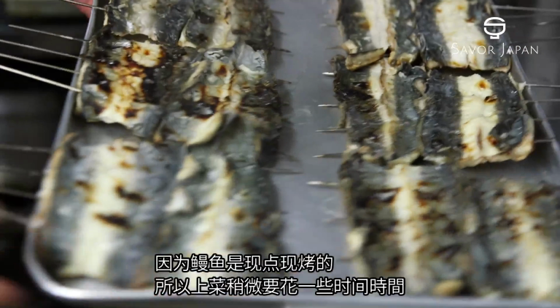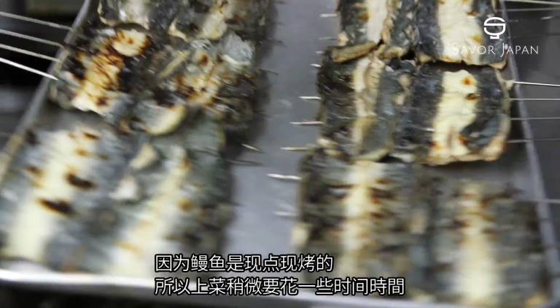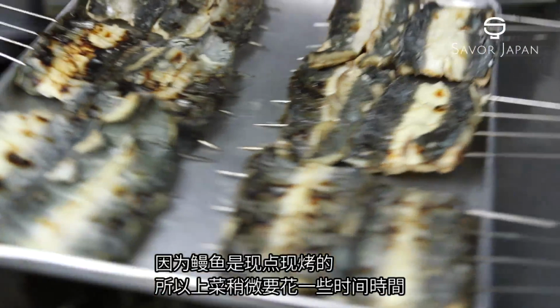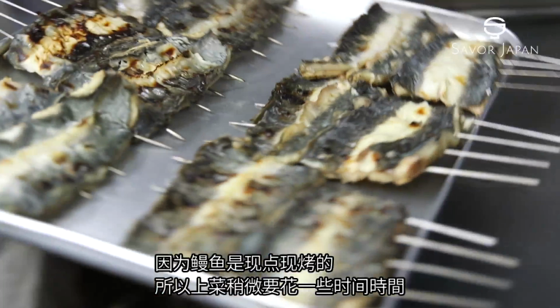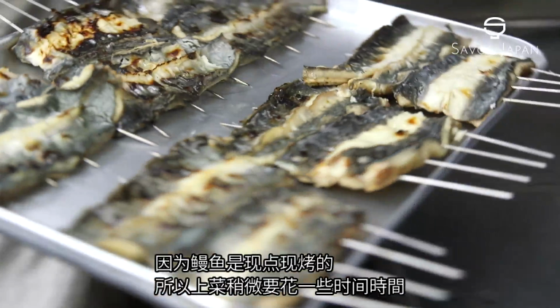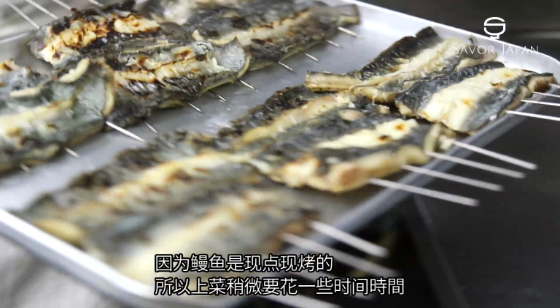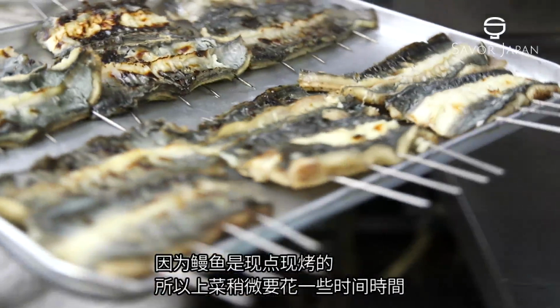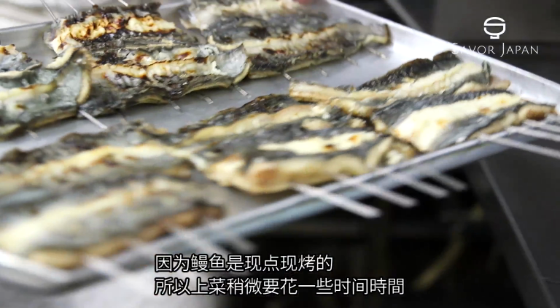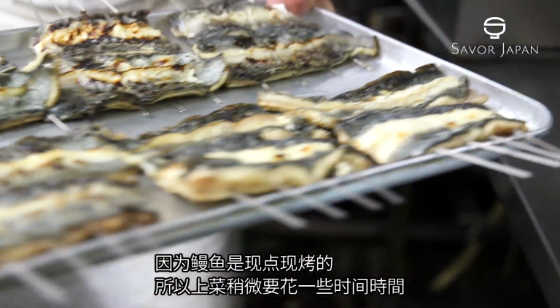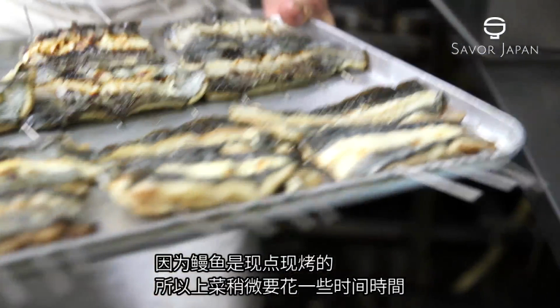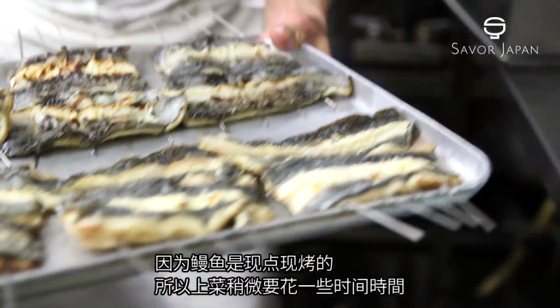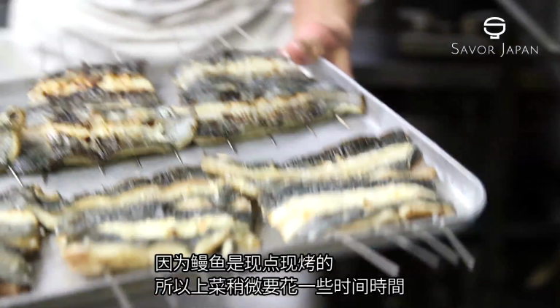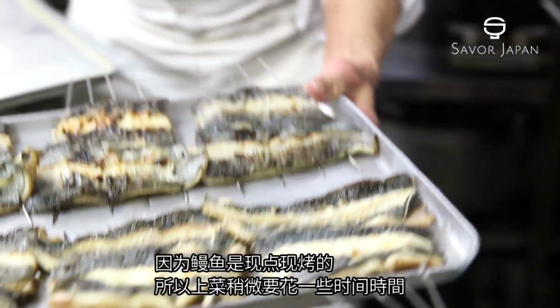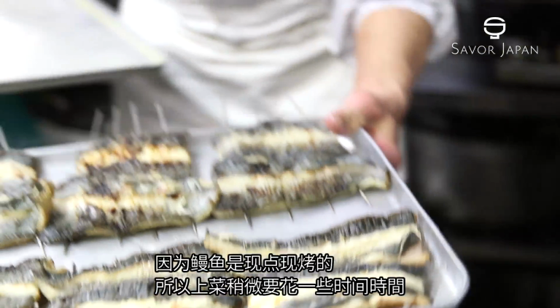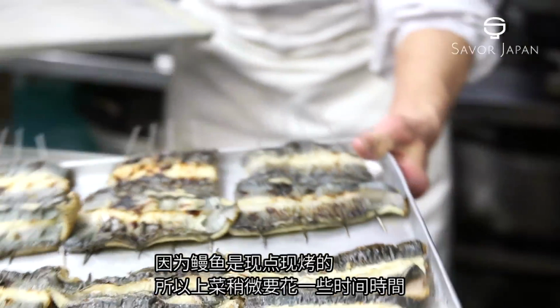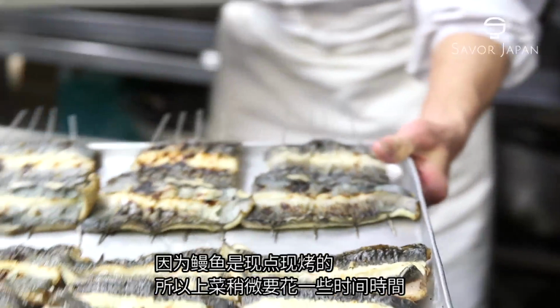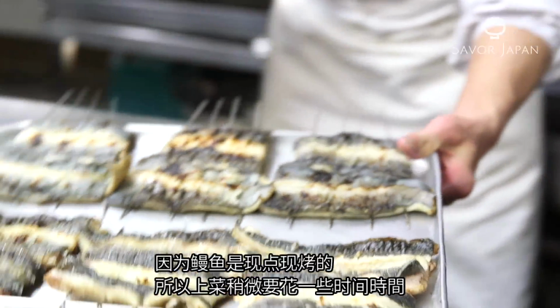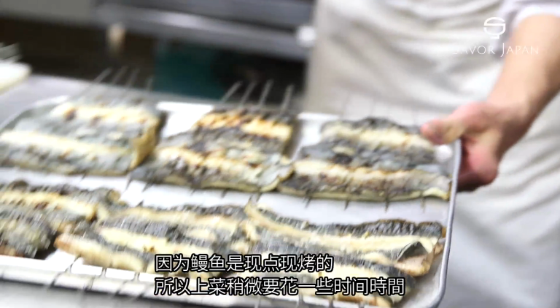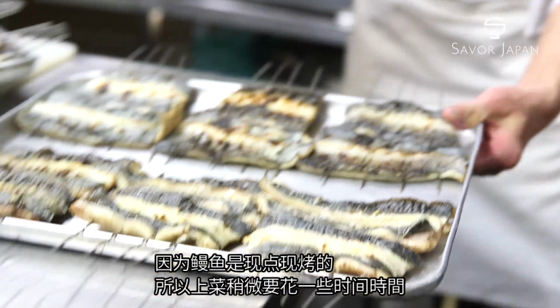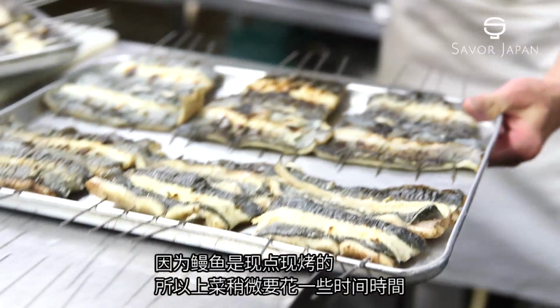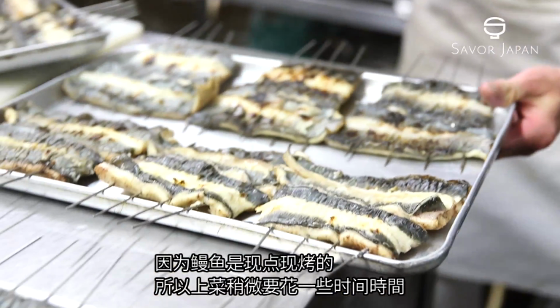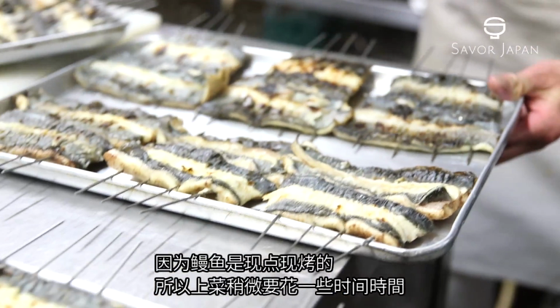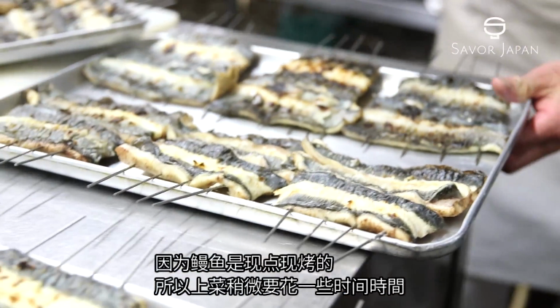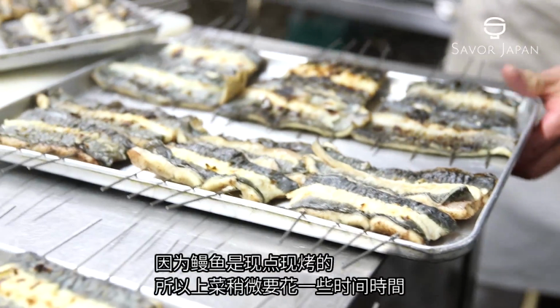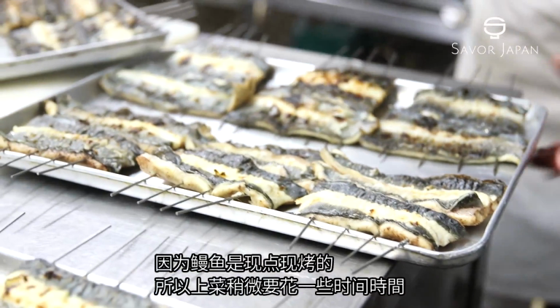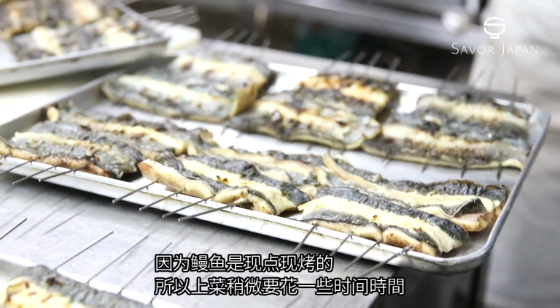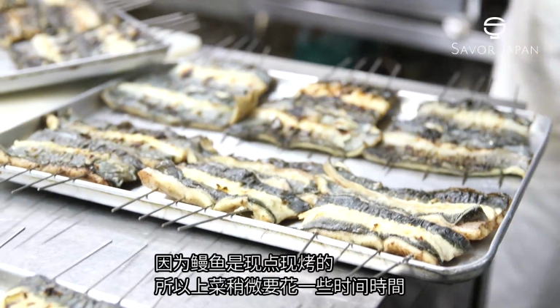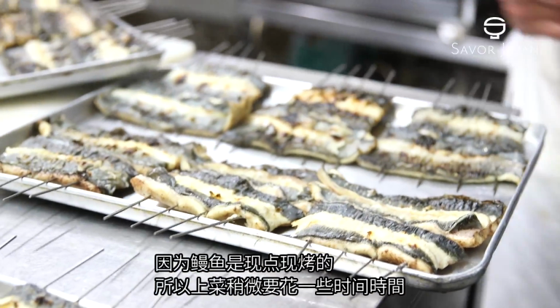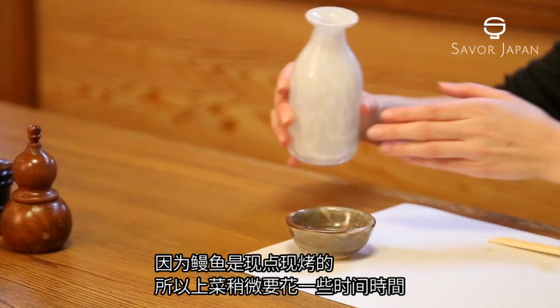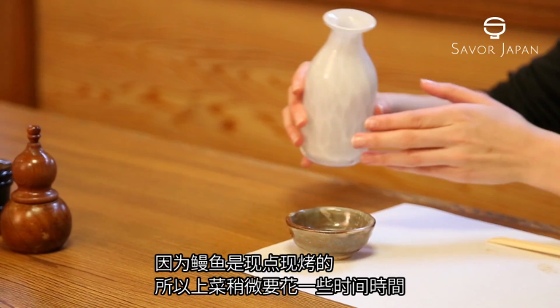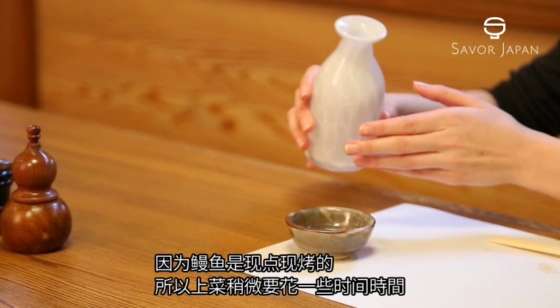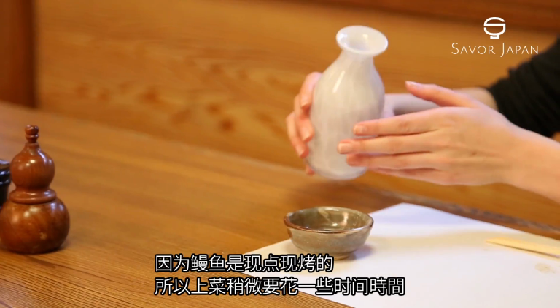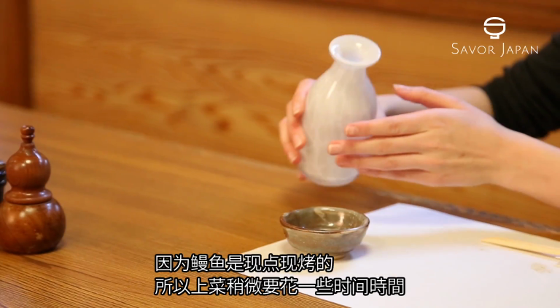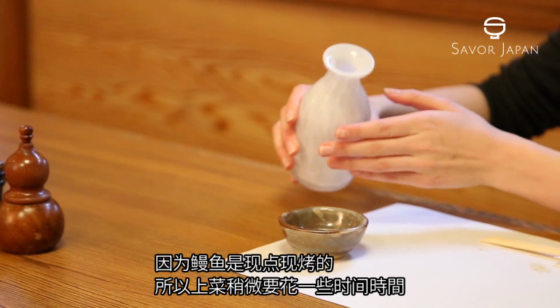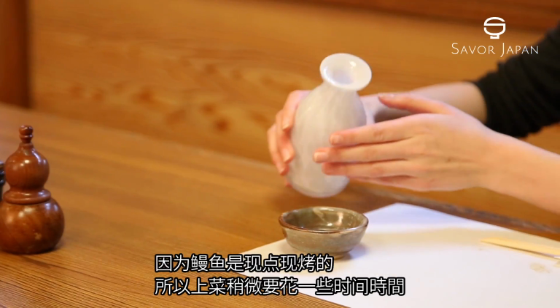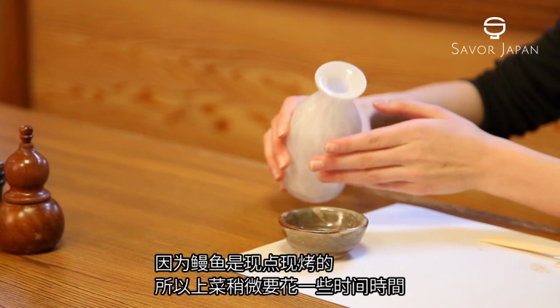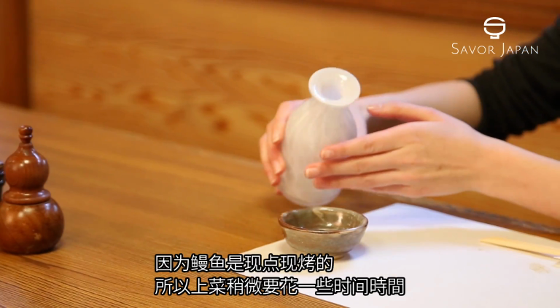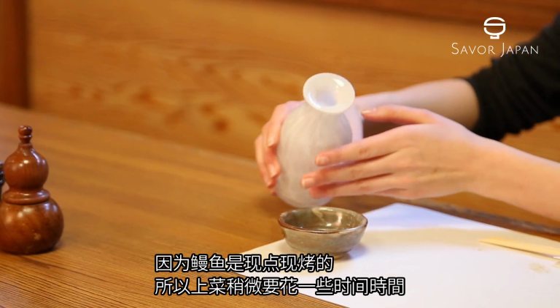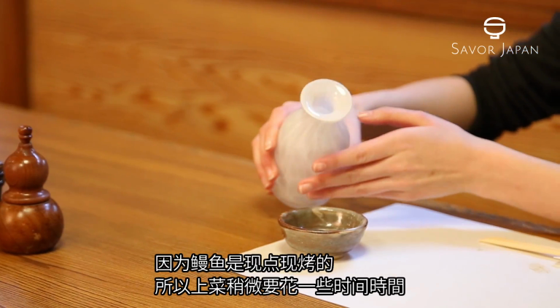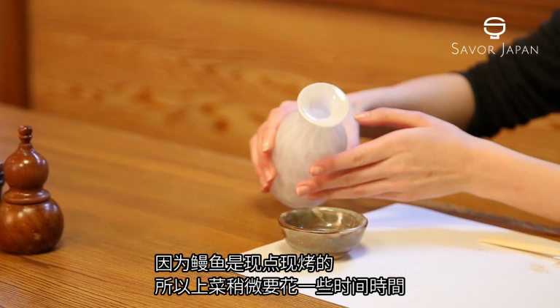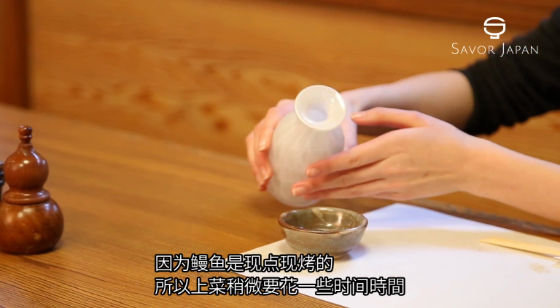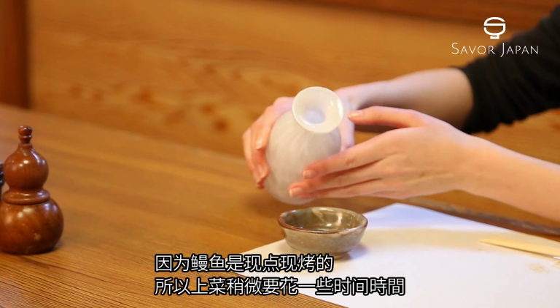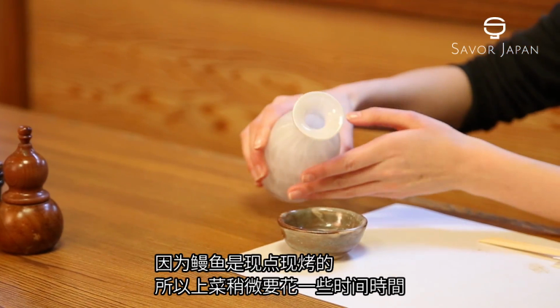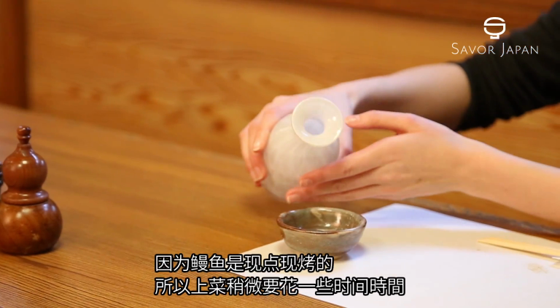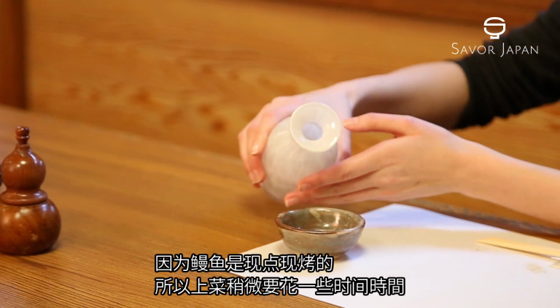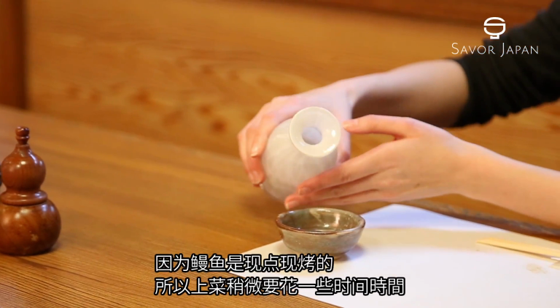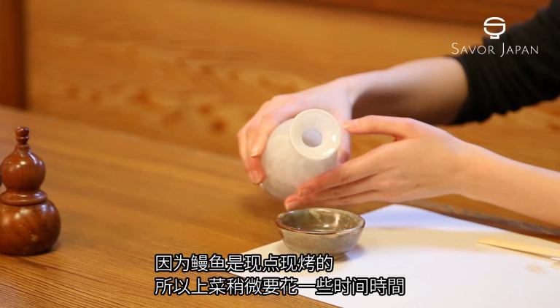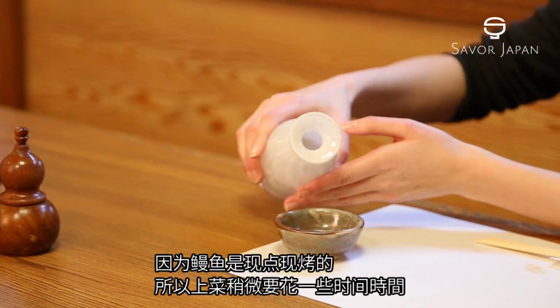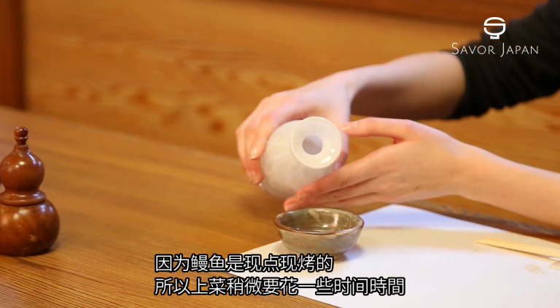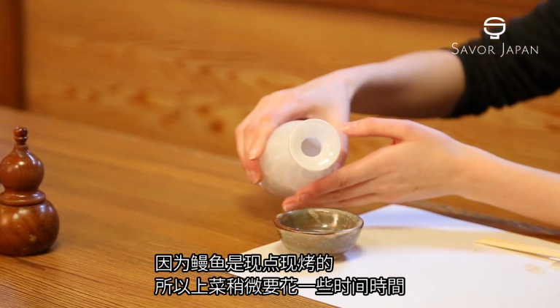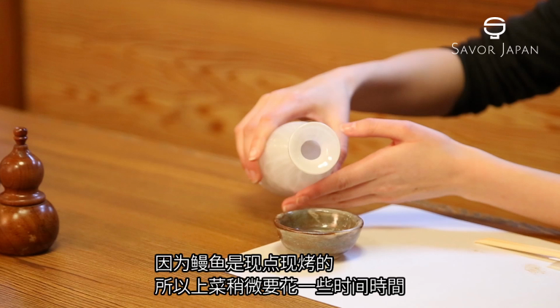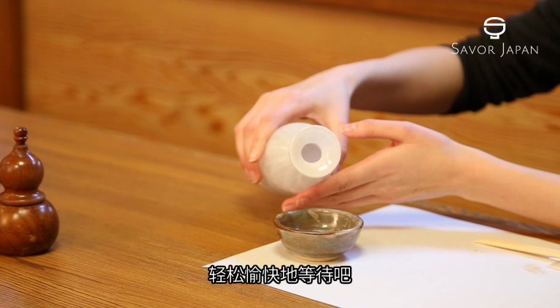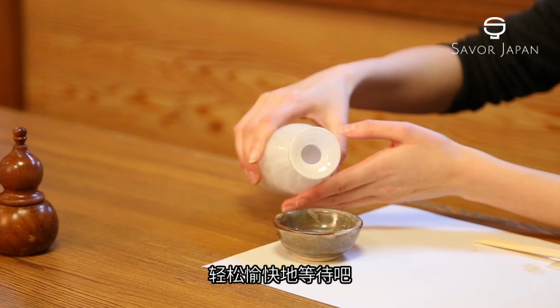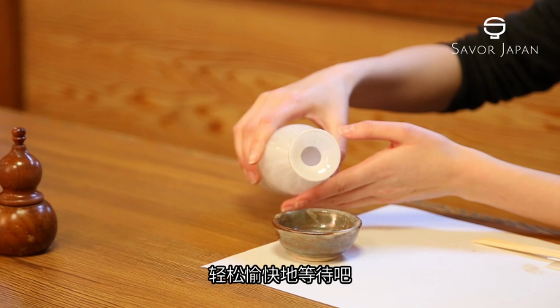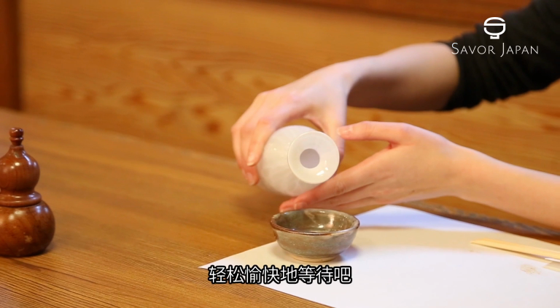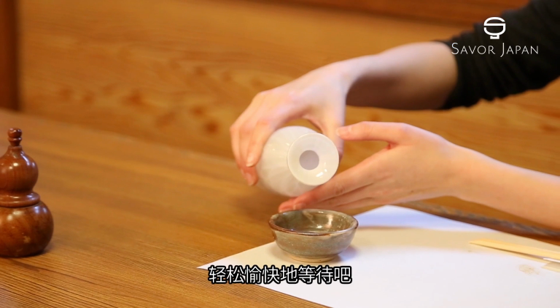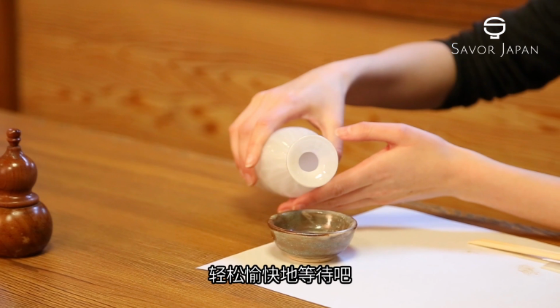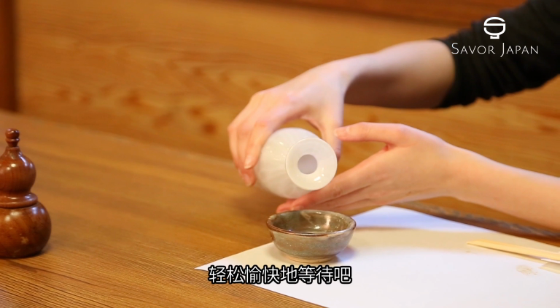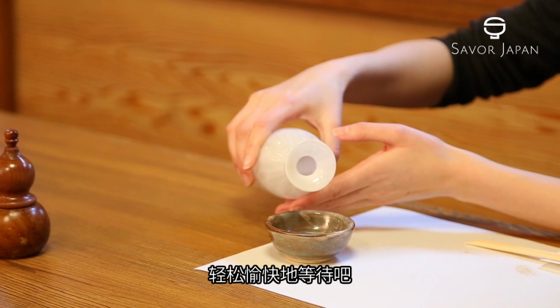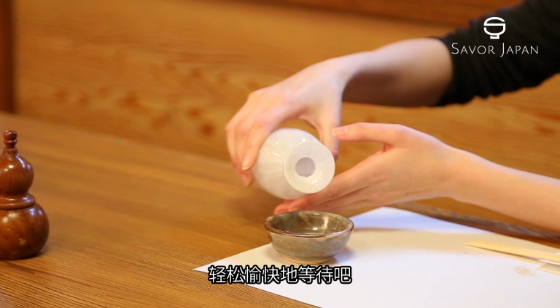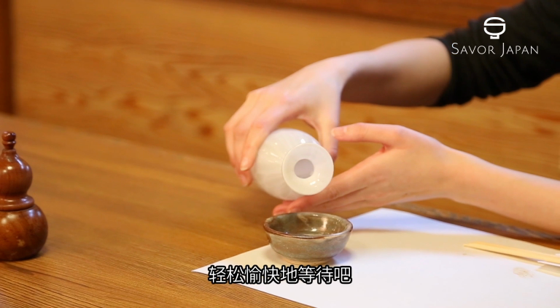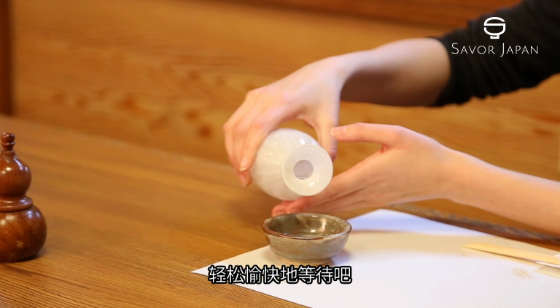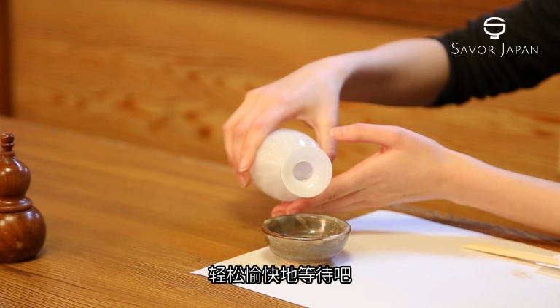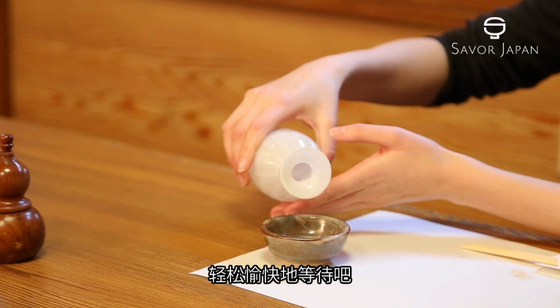The unagi is flame broiled after you have ordered, so it may take some time before it is brought to your table. Please be patient.